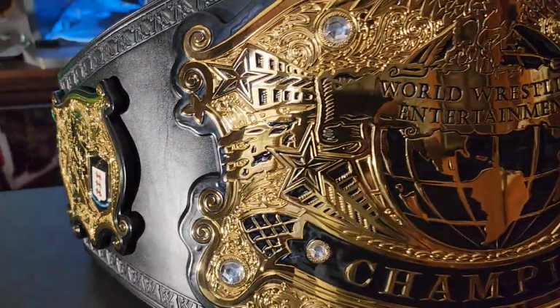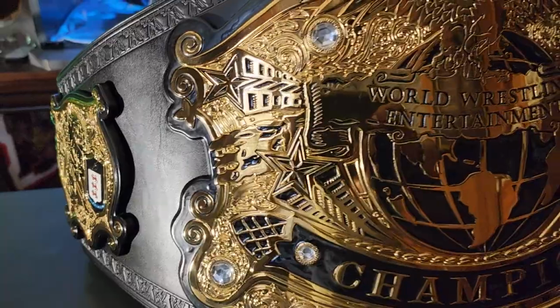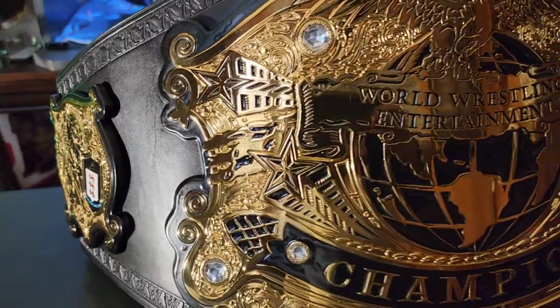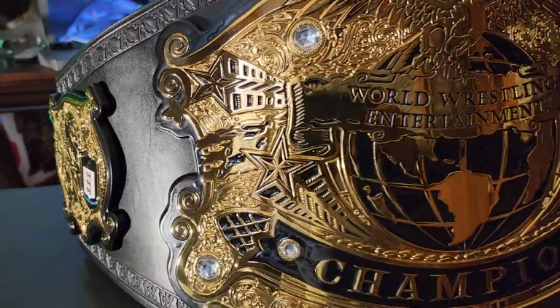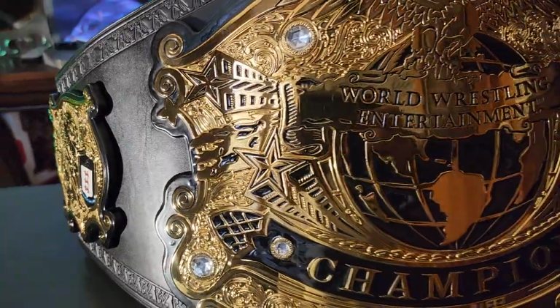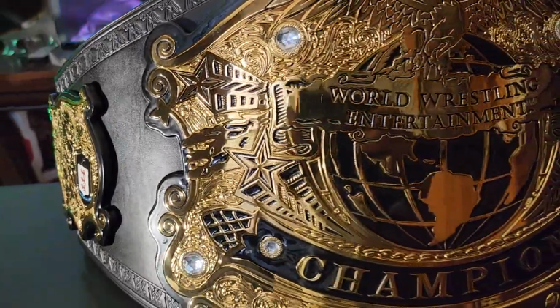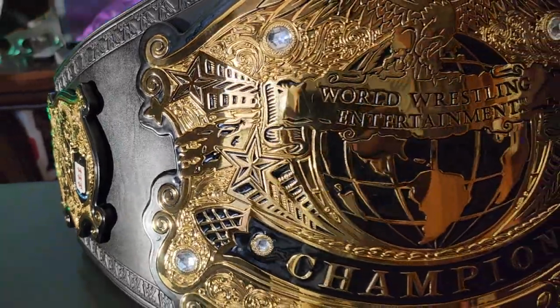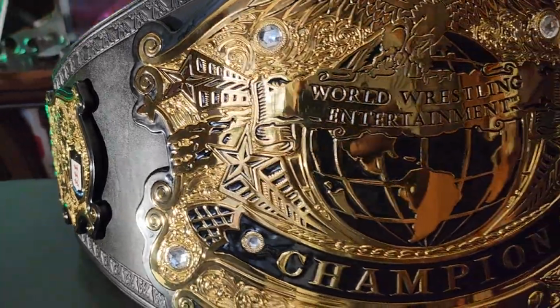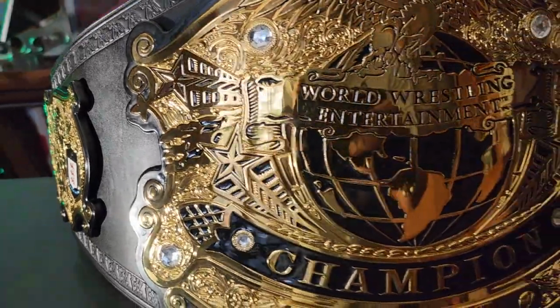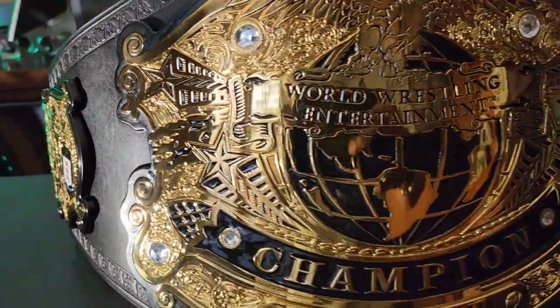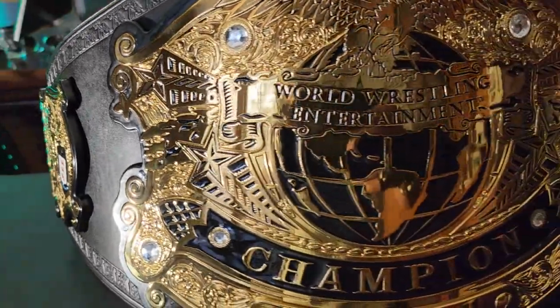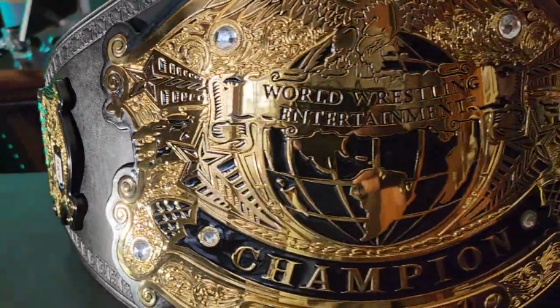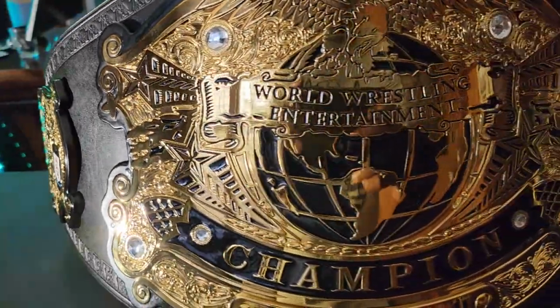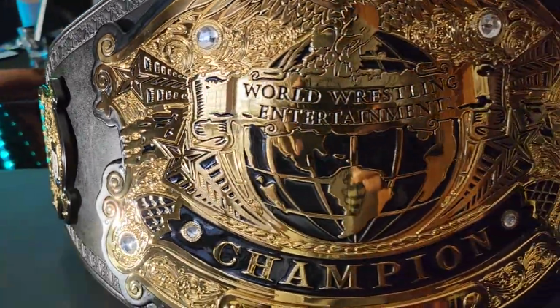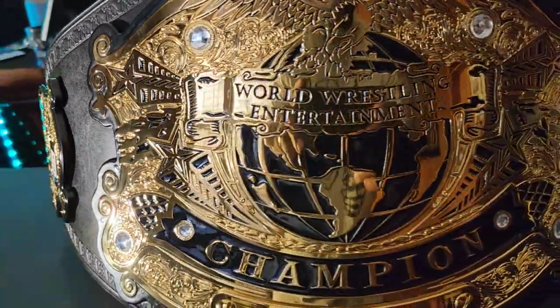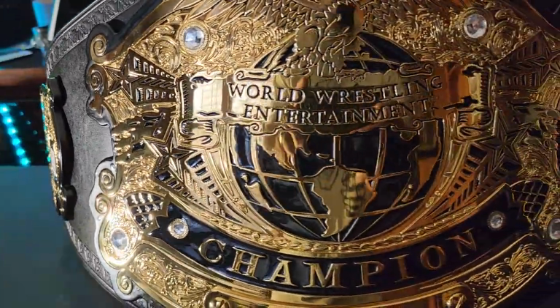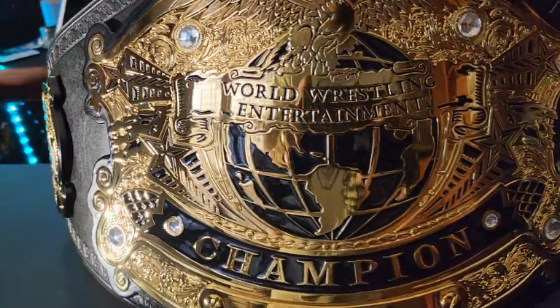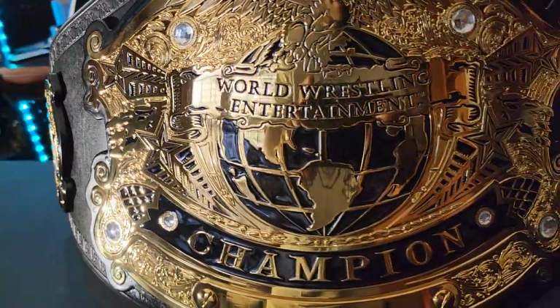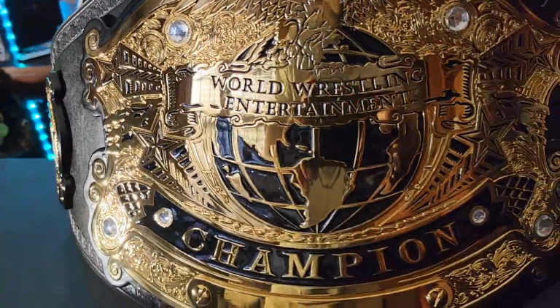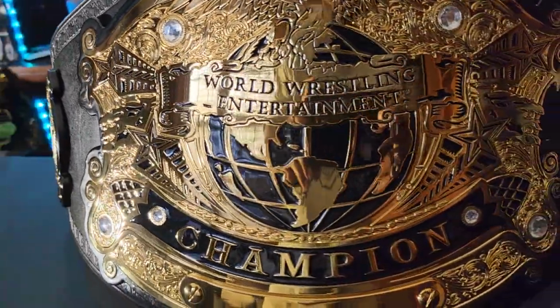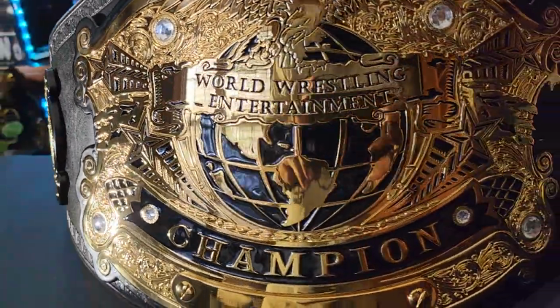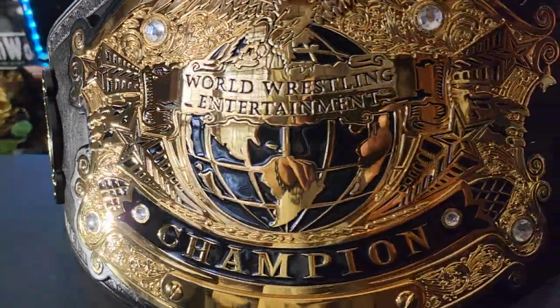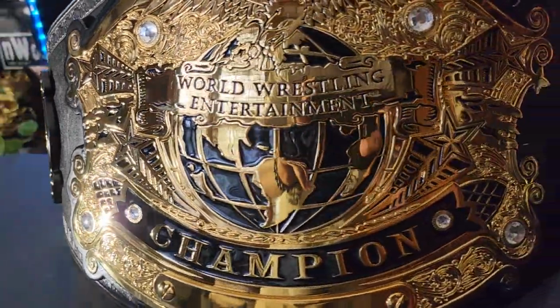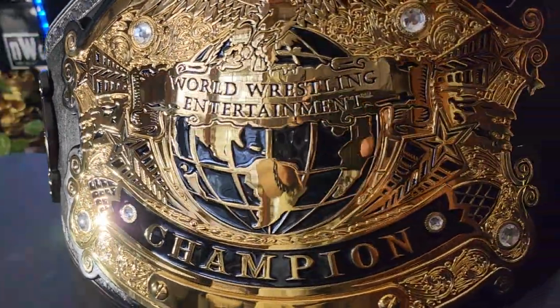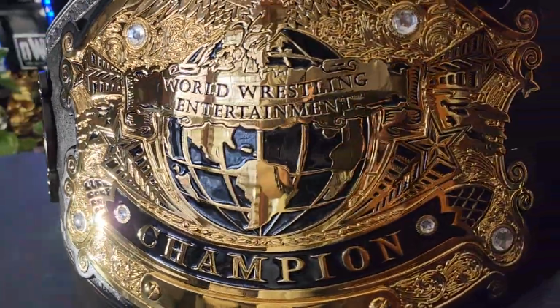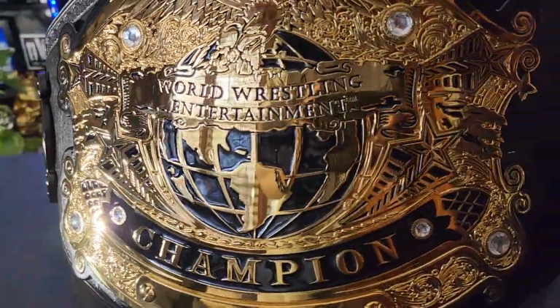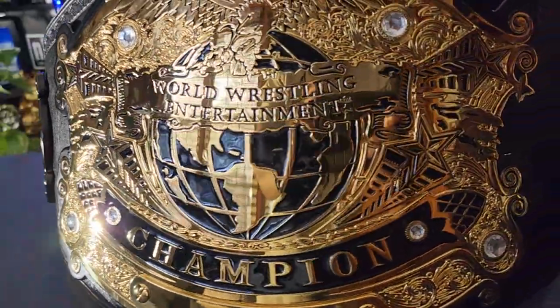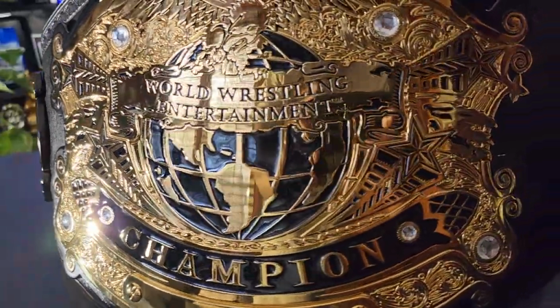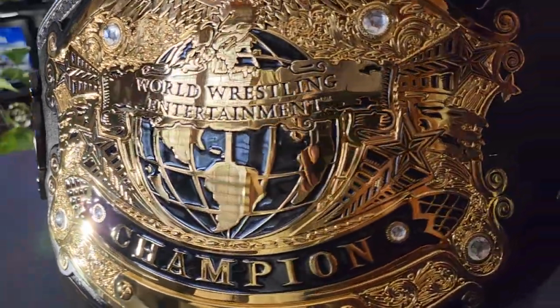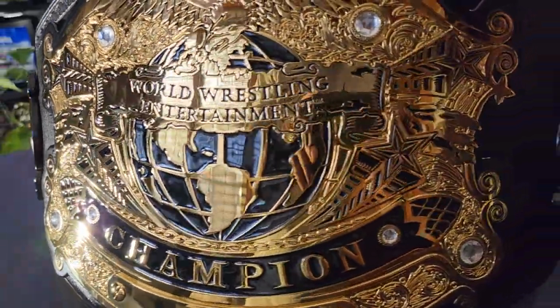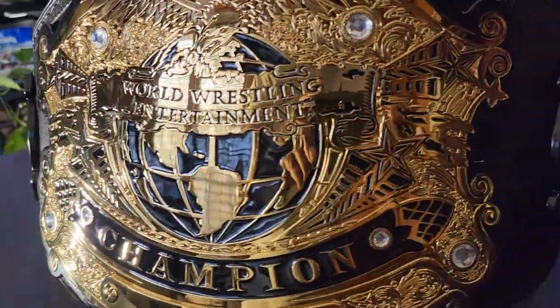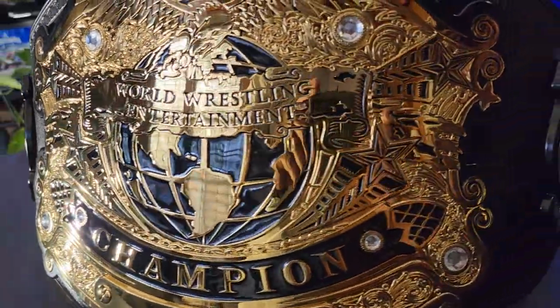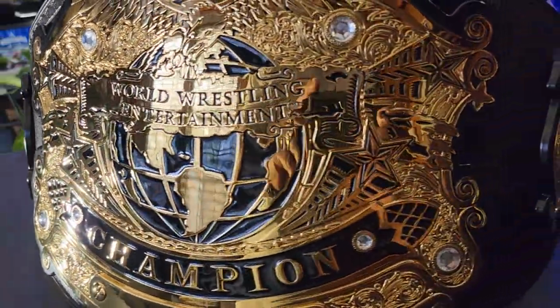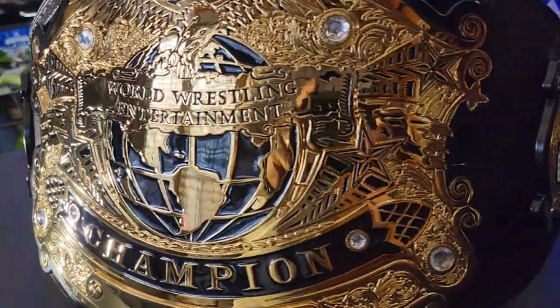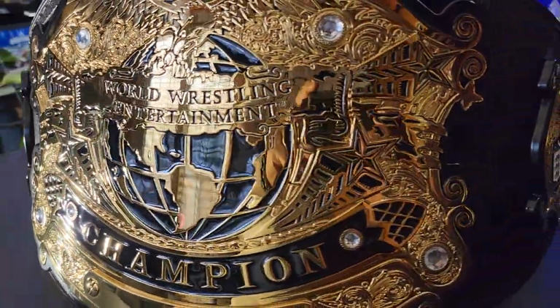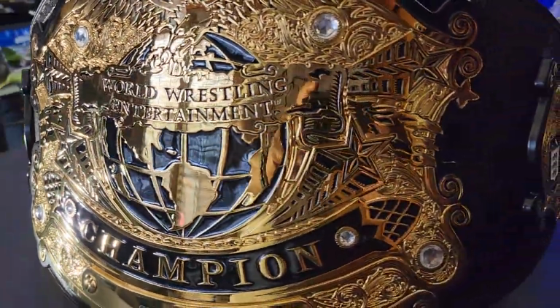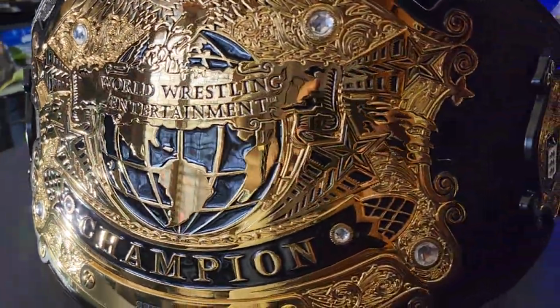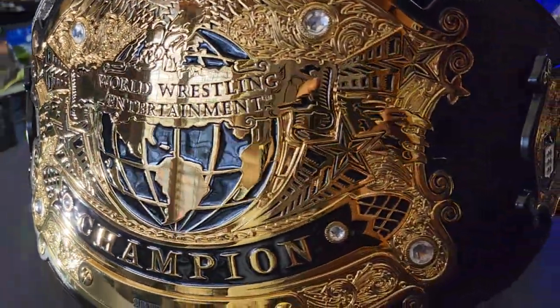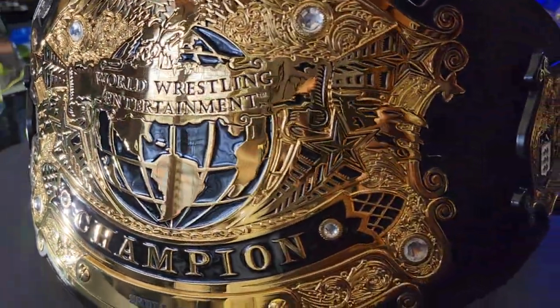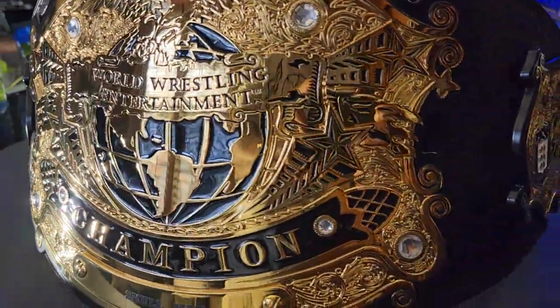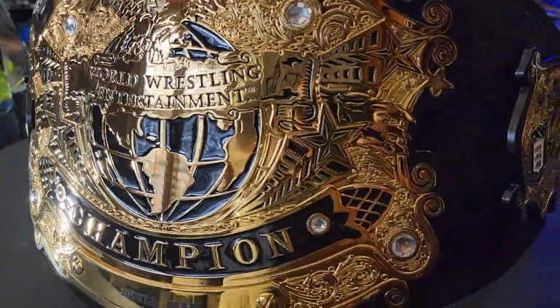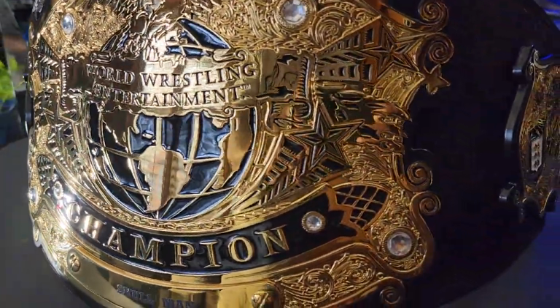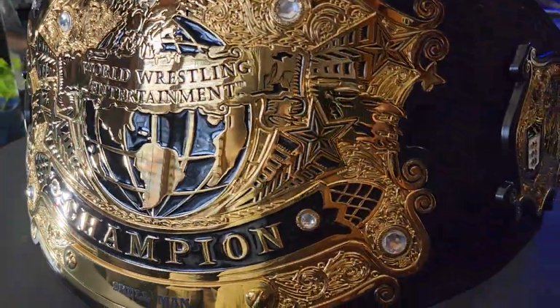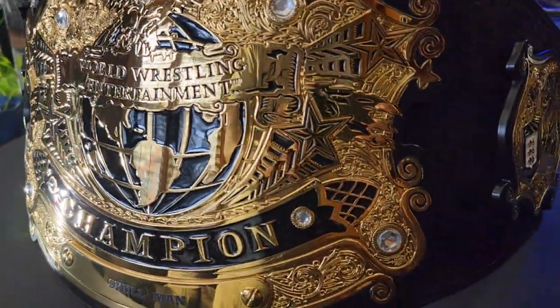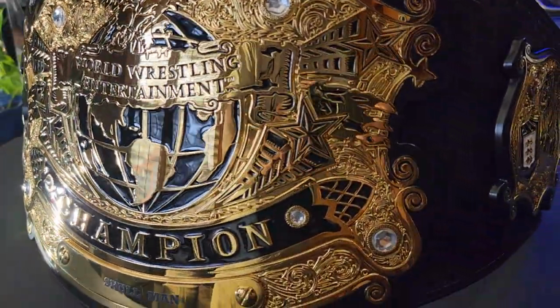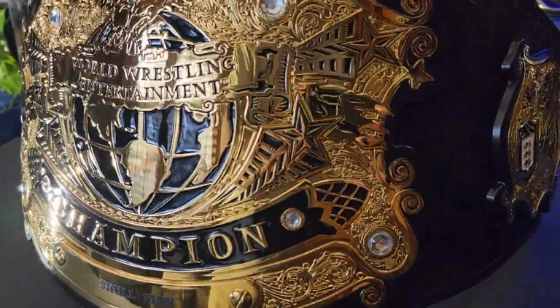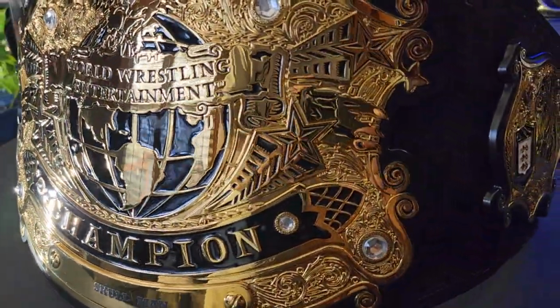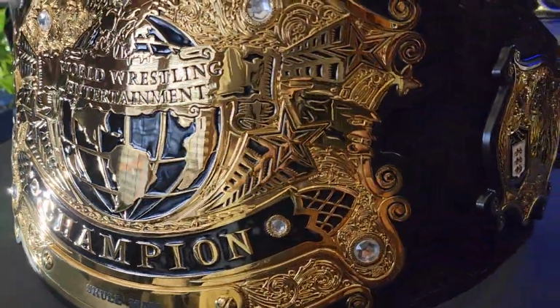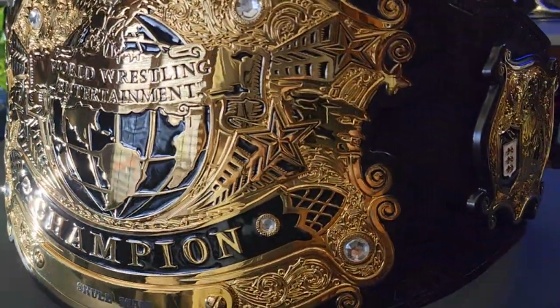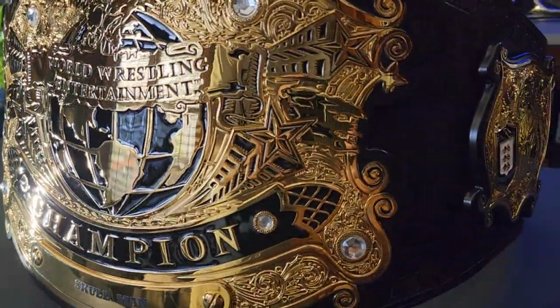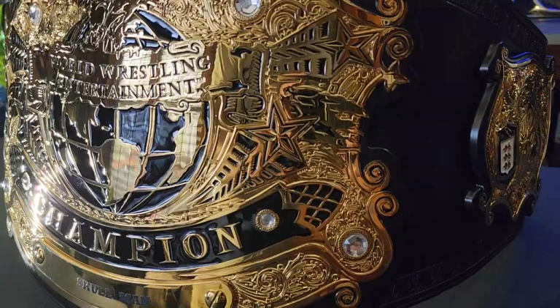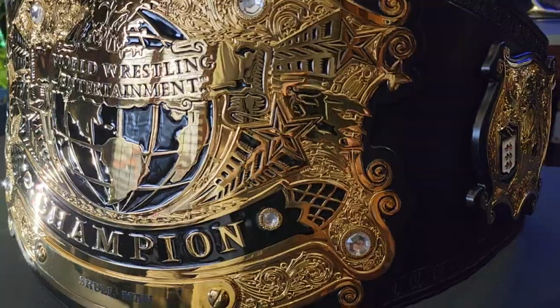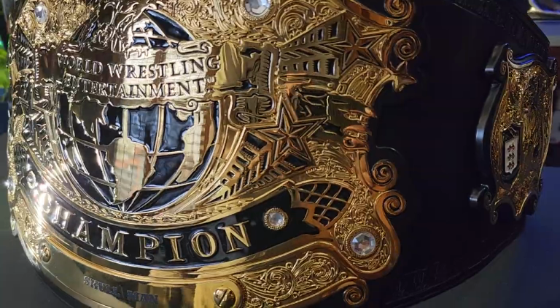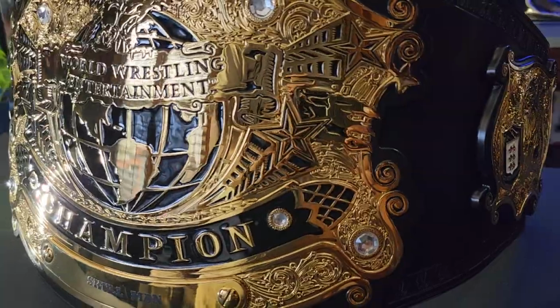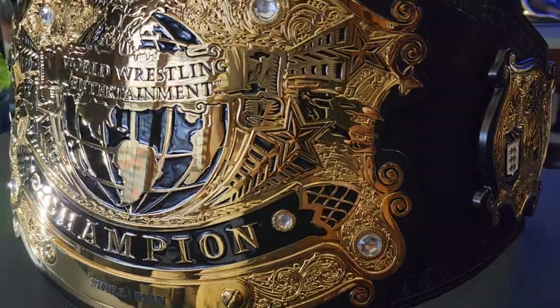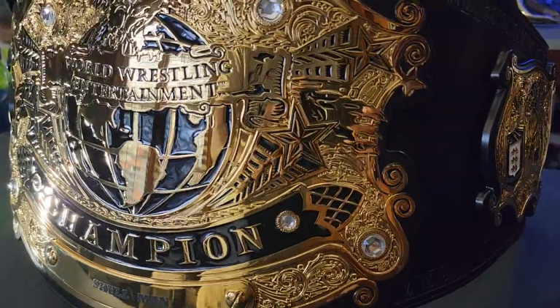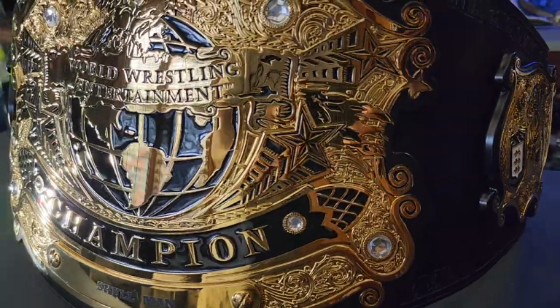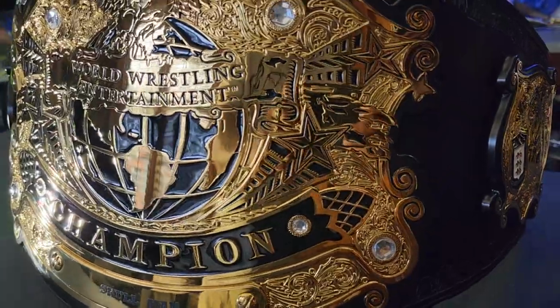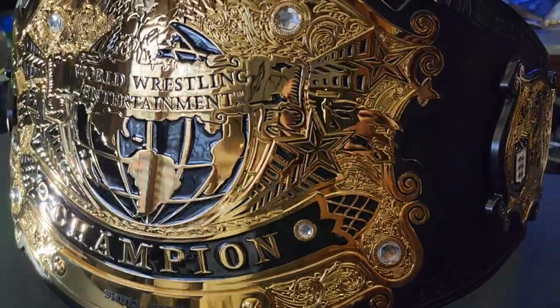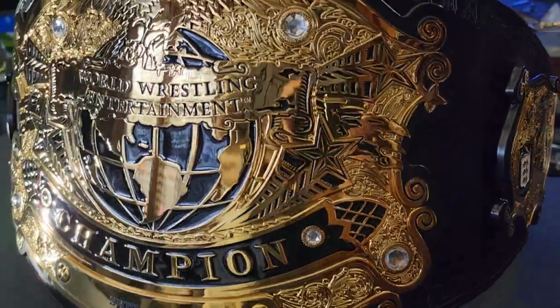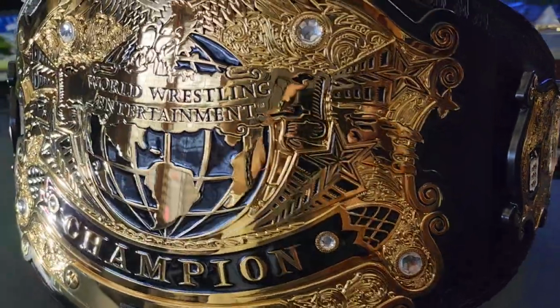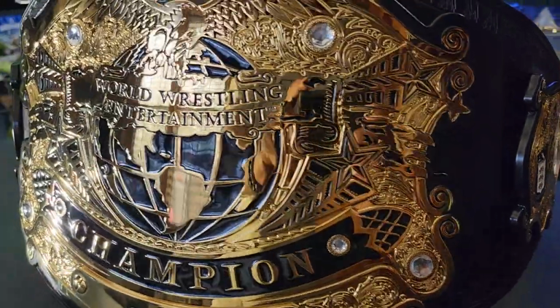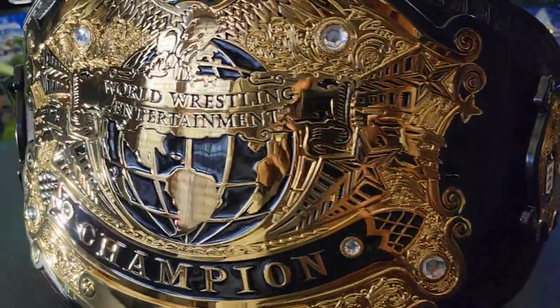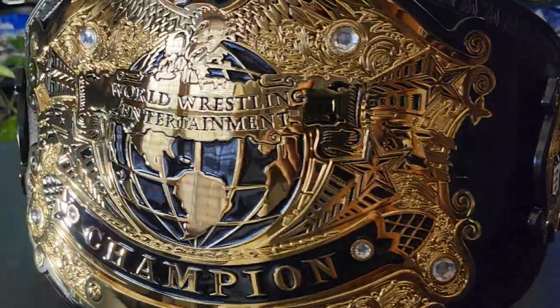While we're getting things situated, if you like this video click like, tell somebody, and subscribe to my page. Let's get started and really look into this belt now.